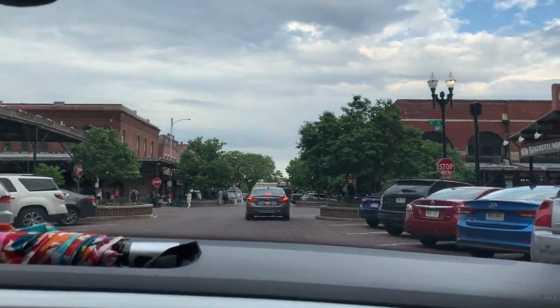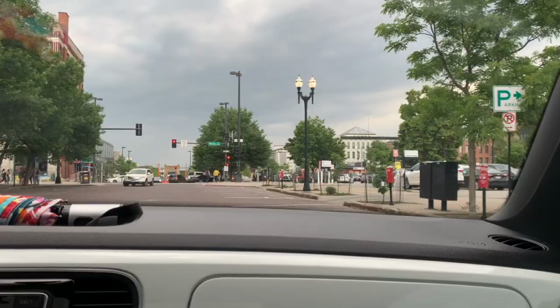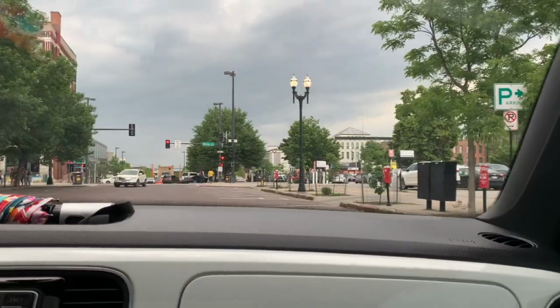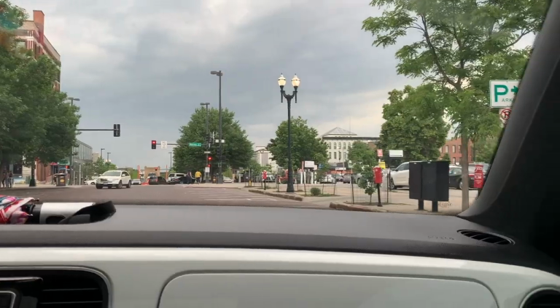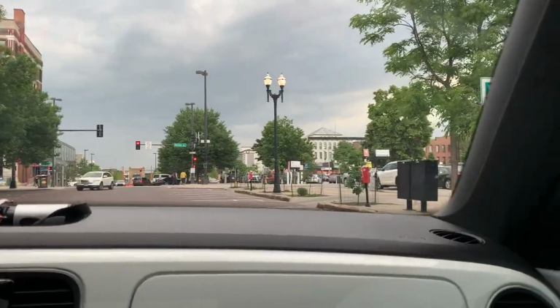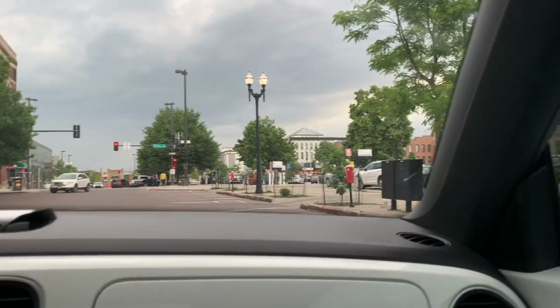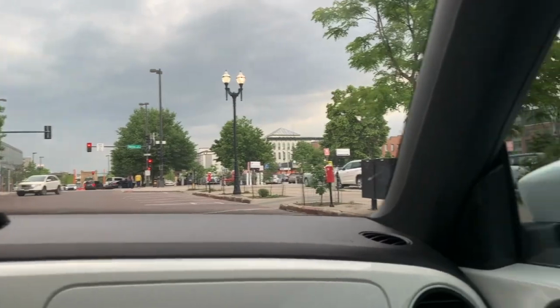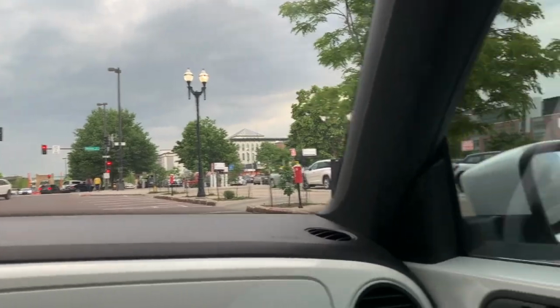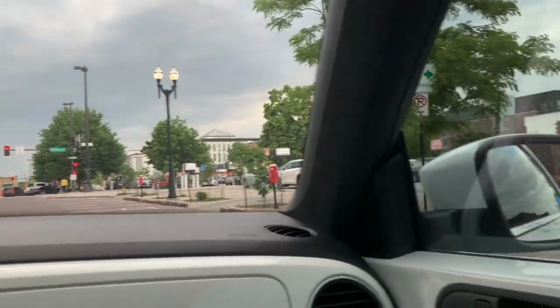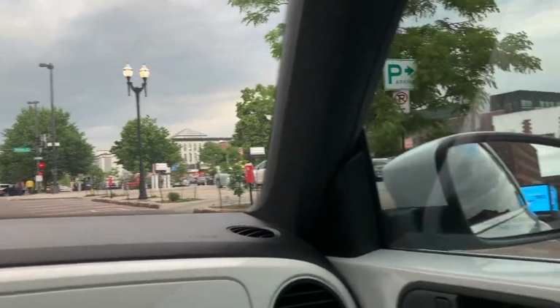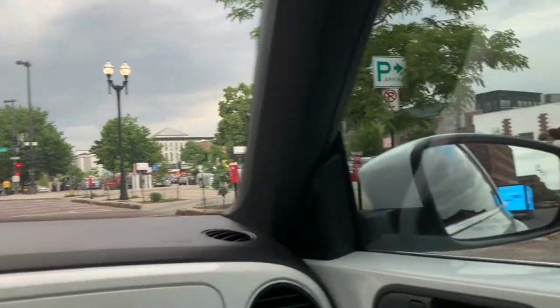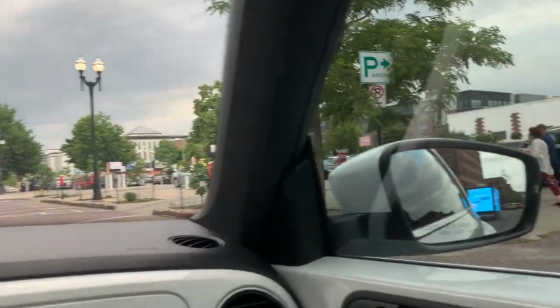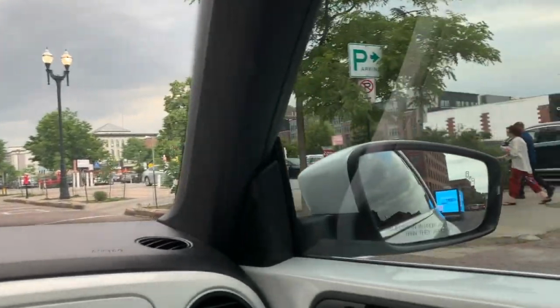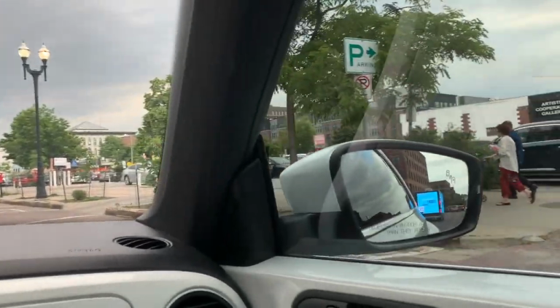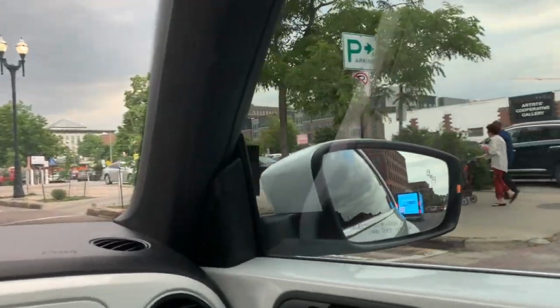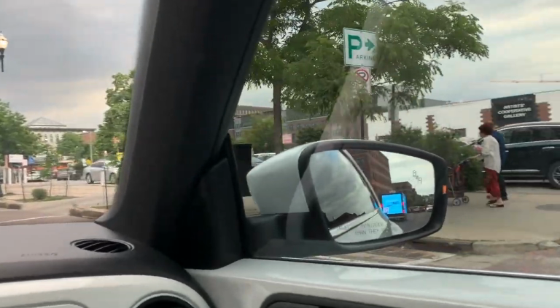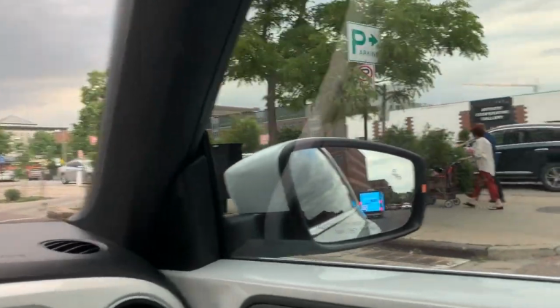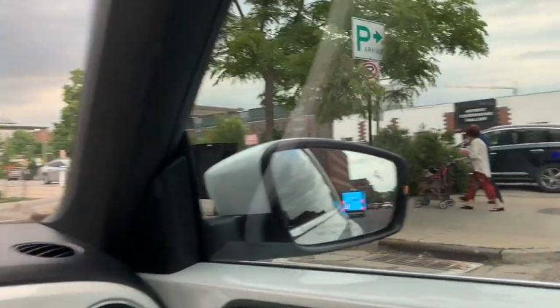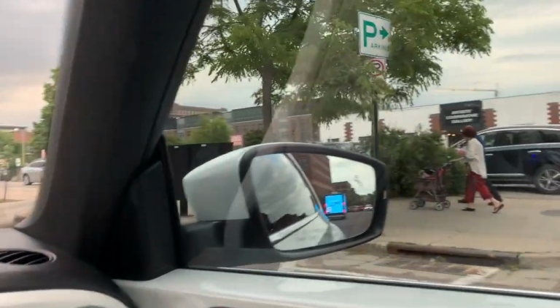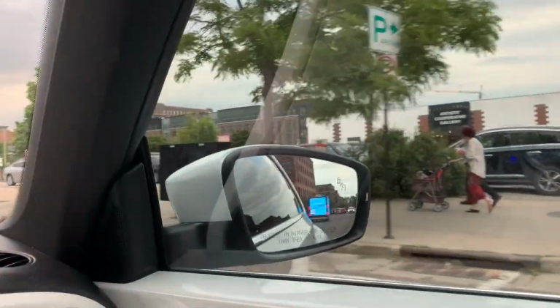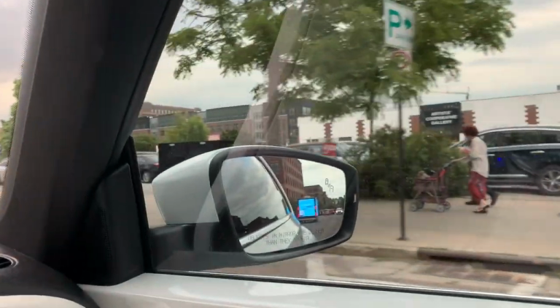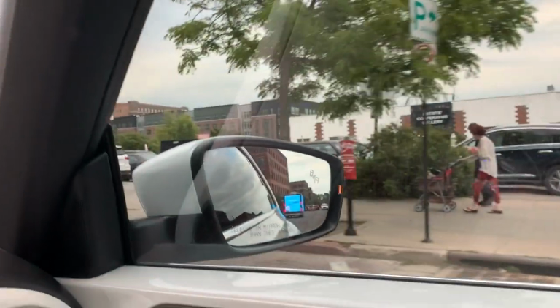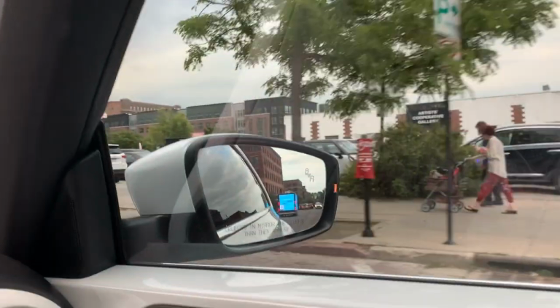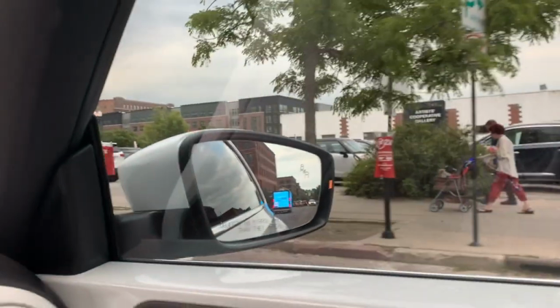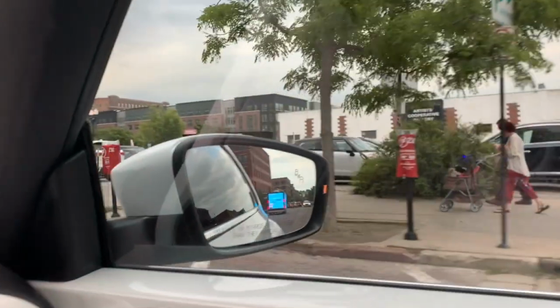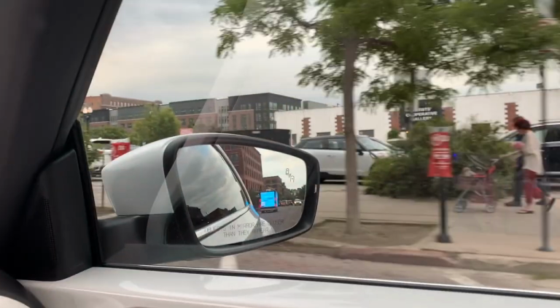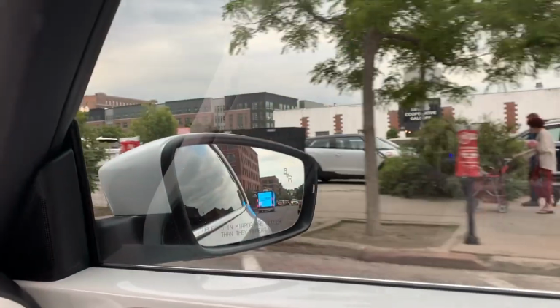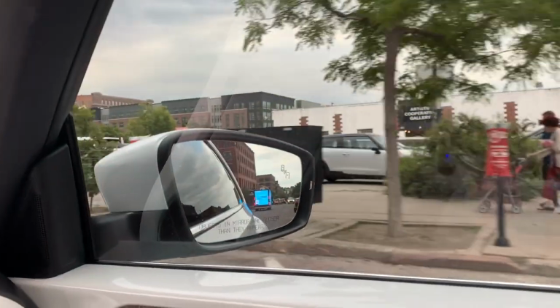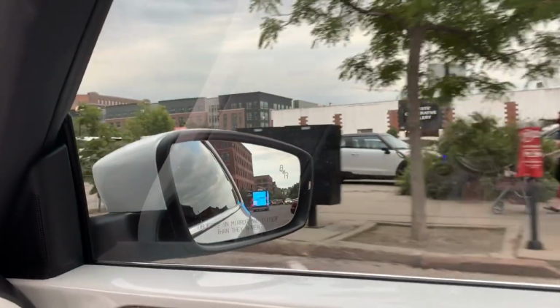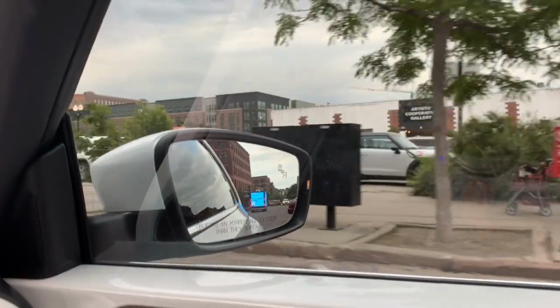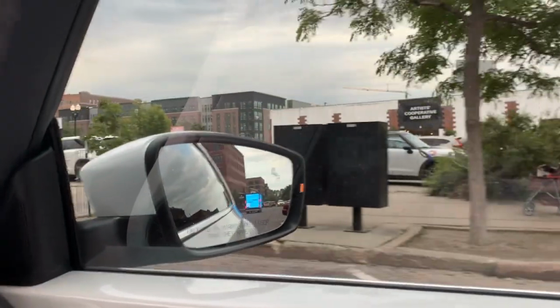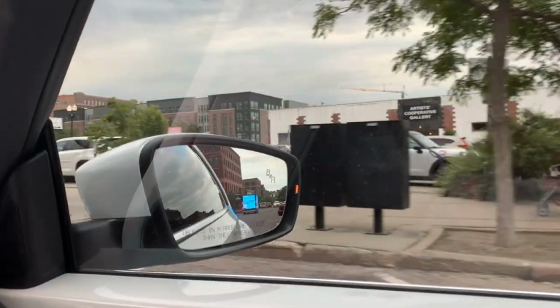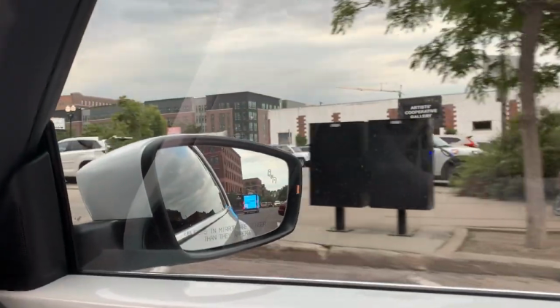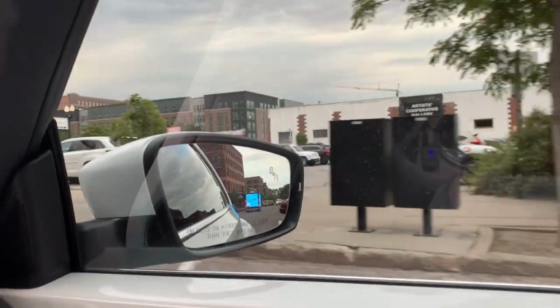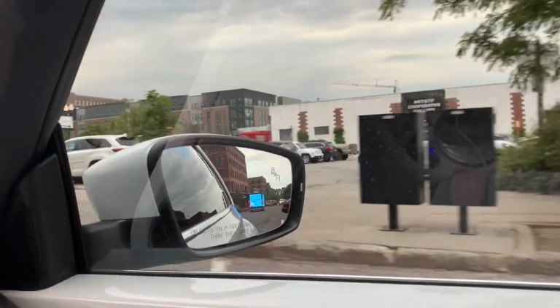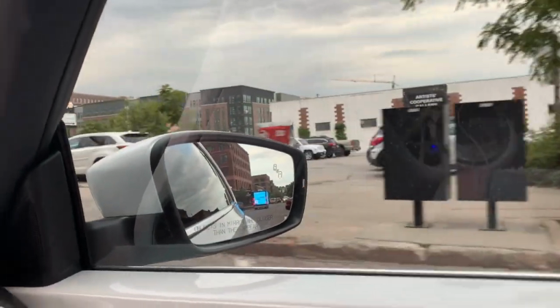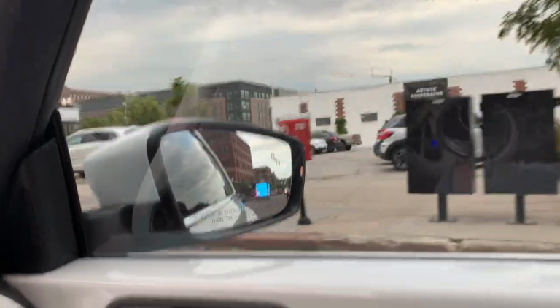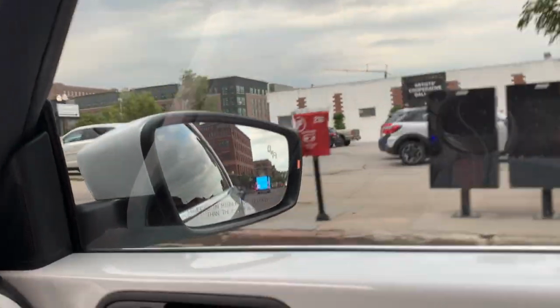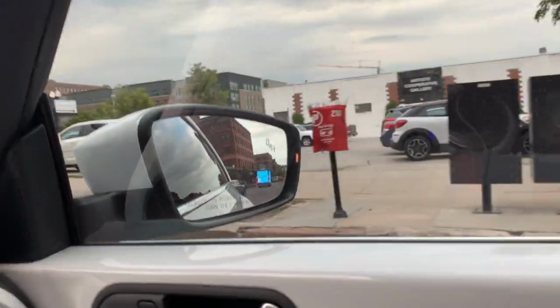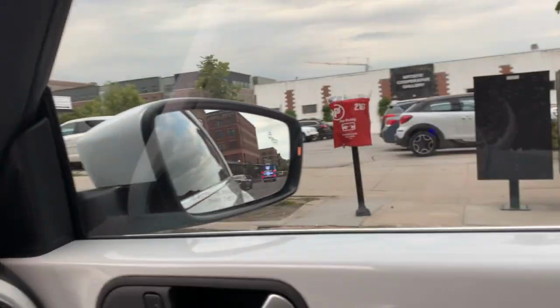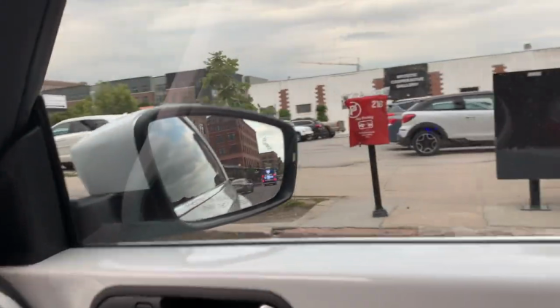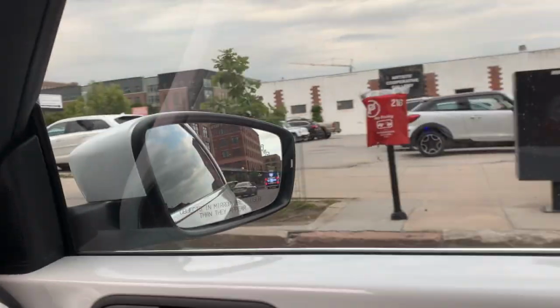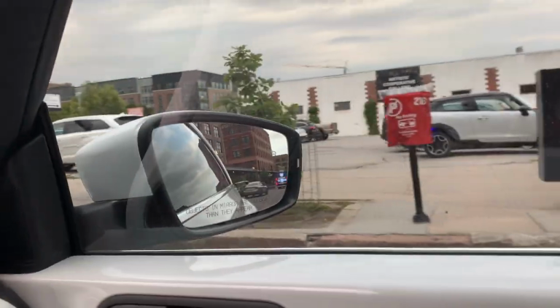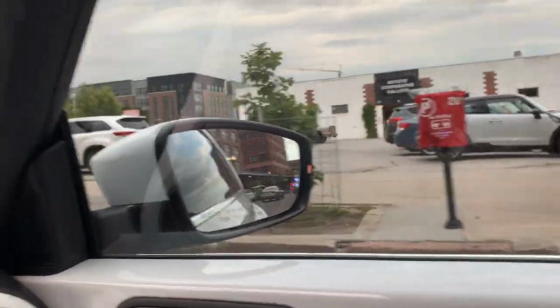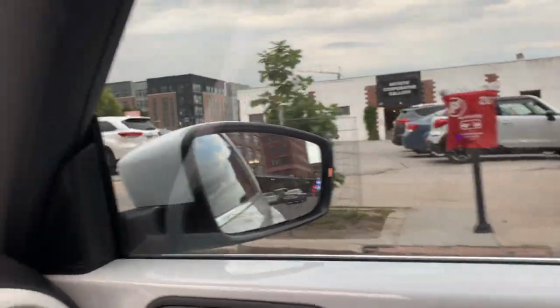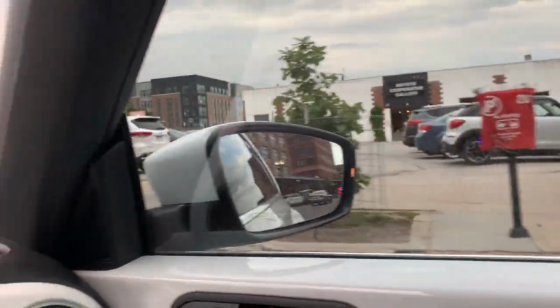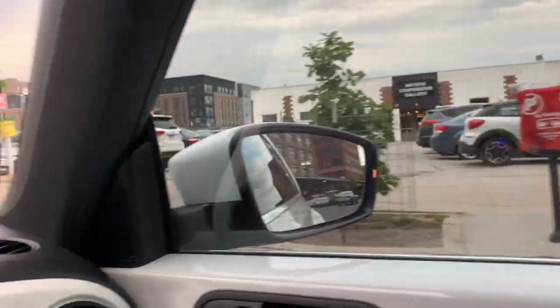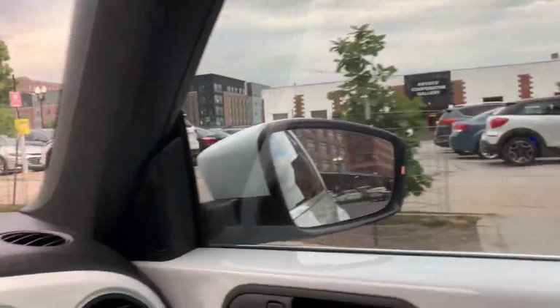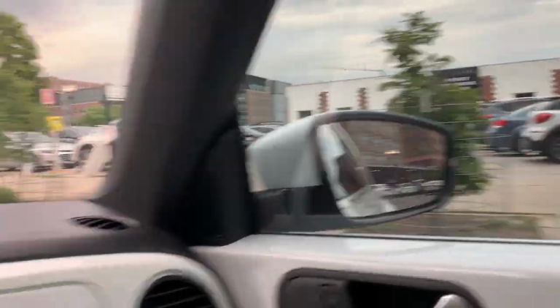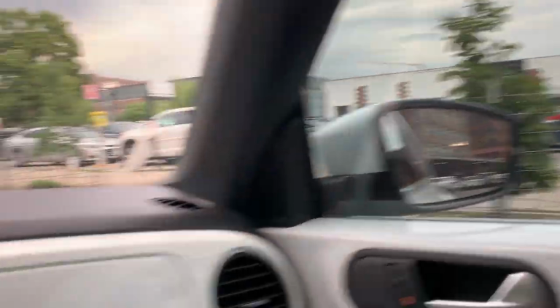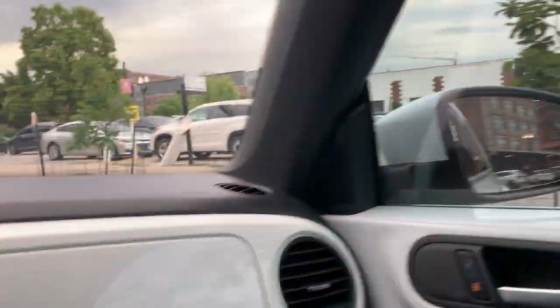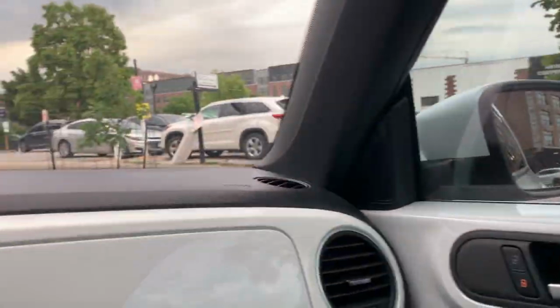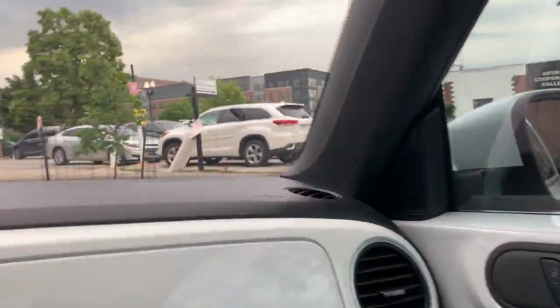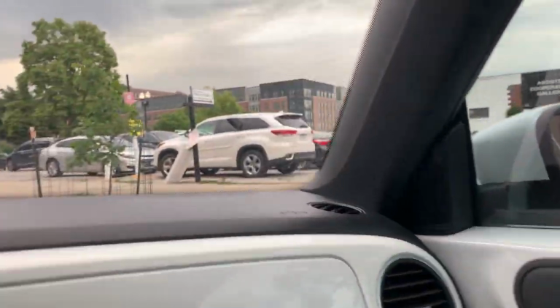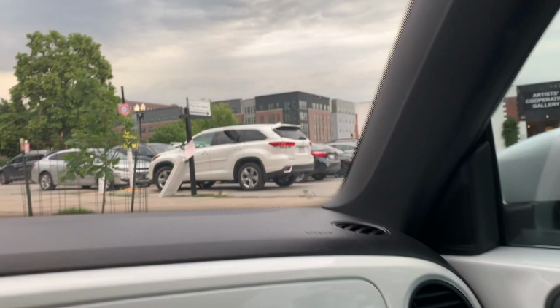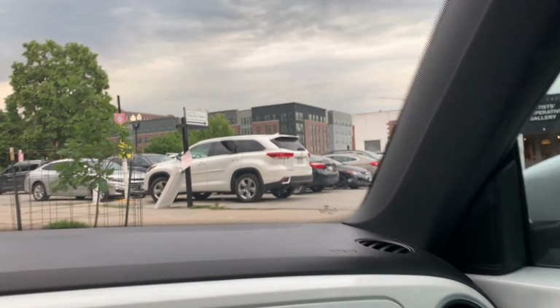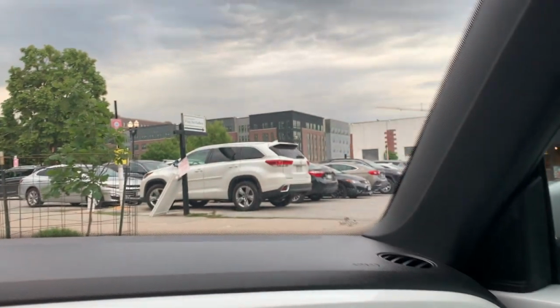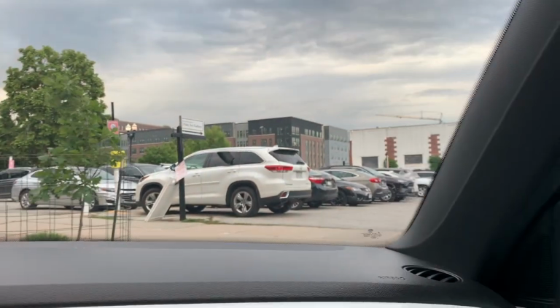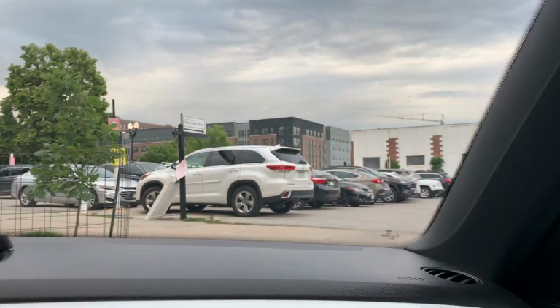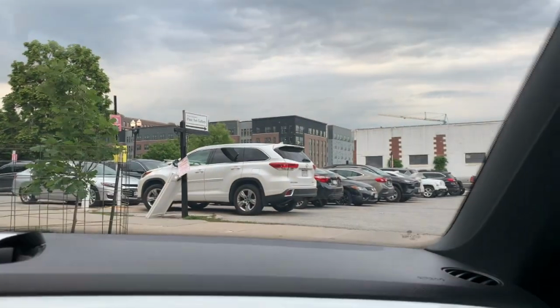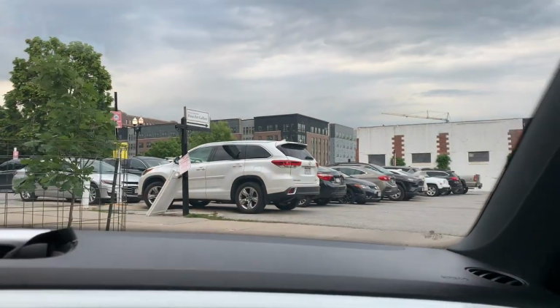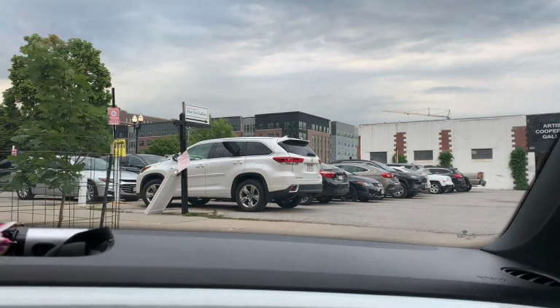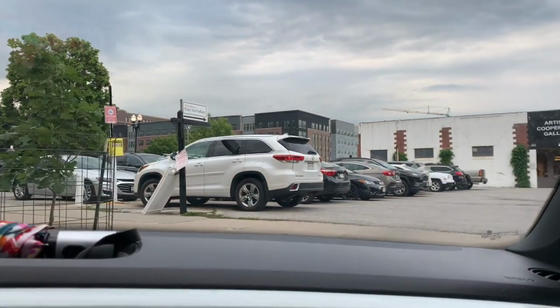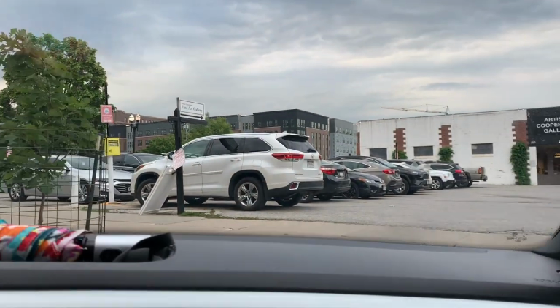Here we are turning into the gallery. It's at 11th and Harney. Going to see if we can find a spot to park.